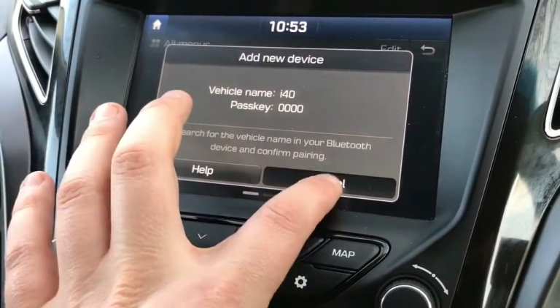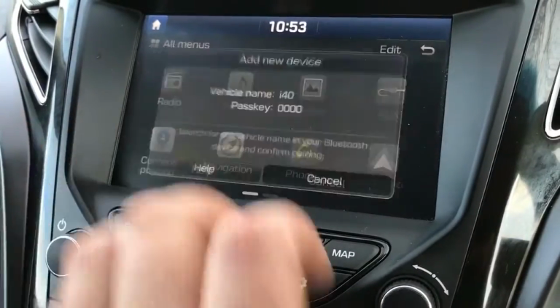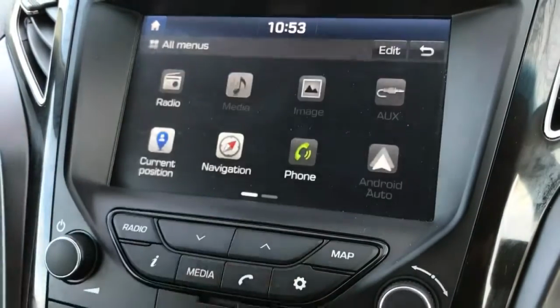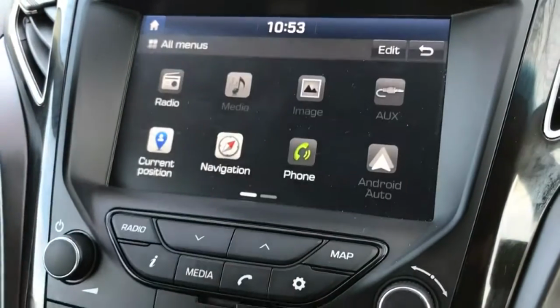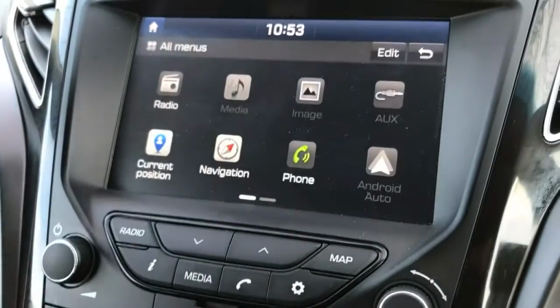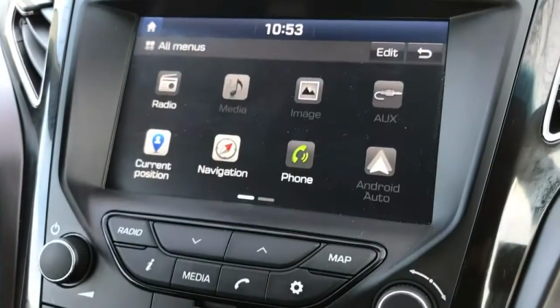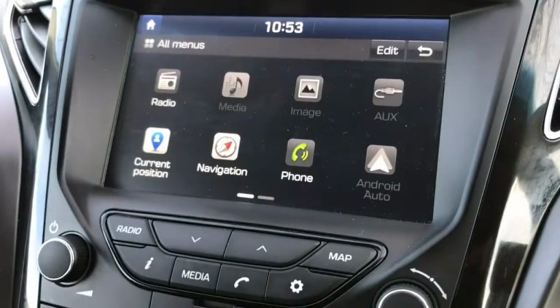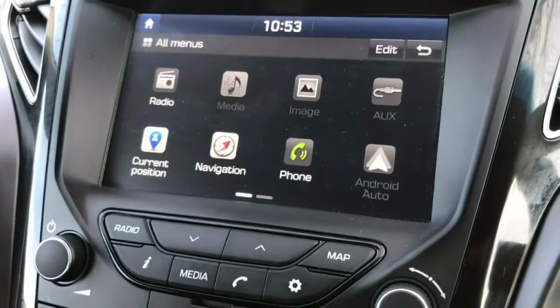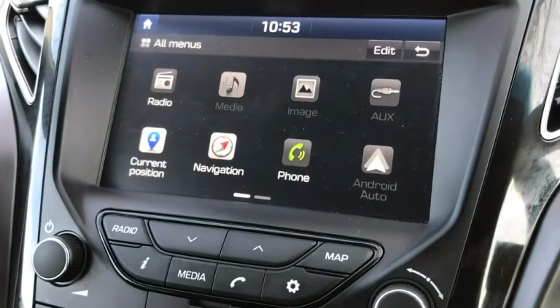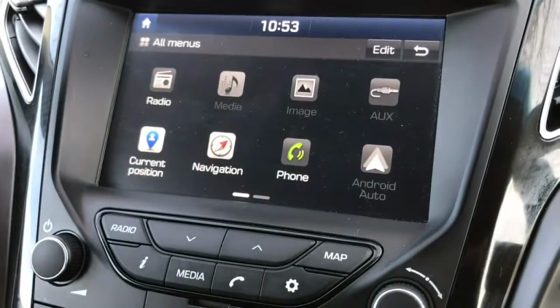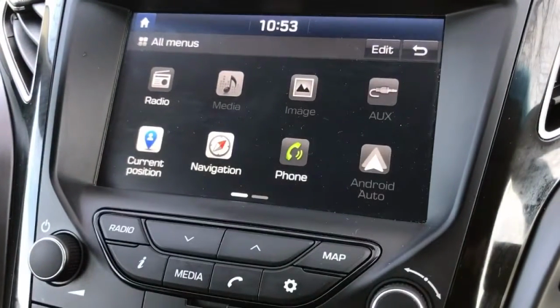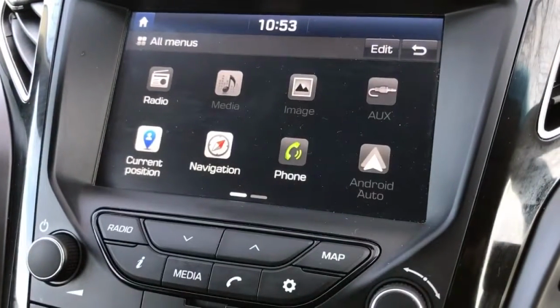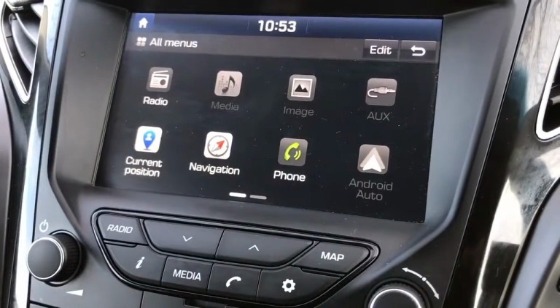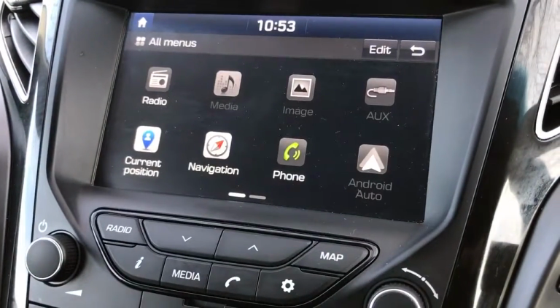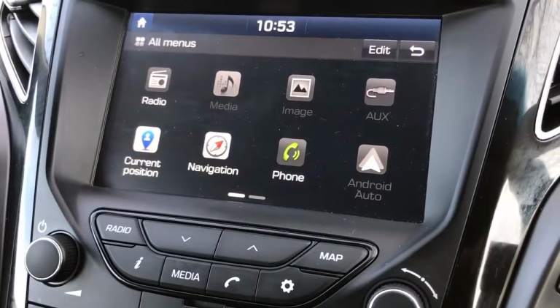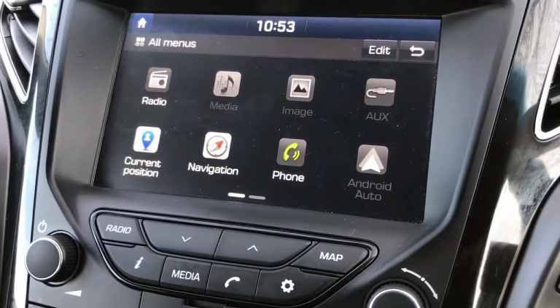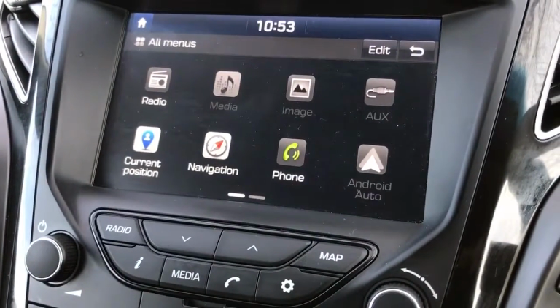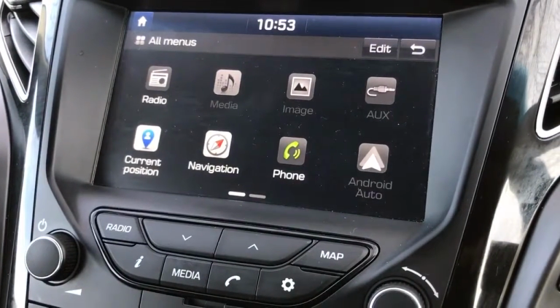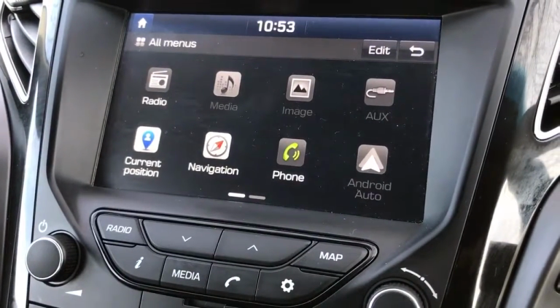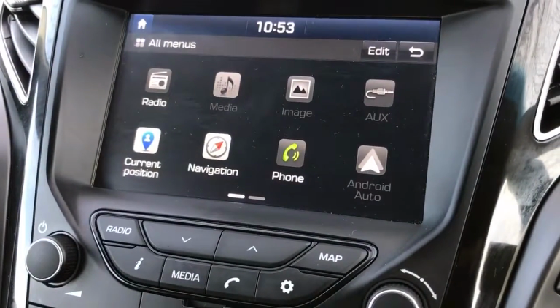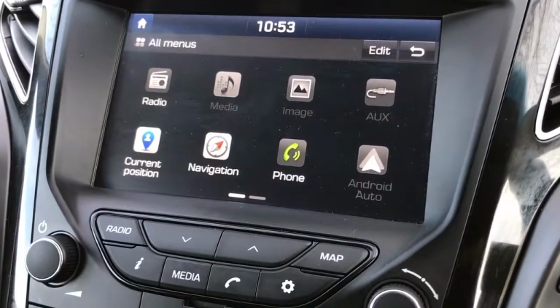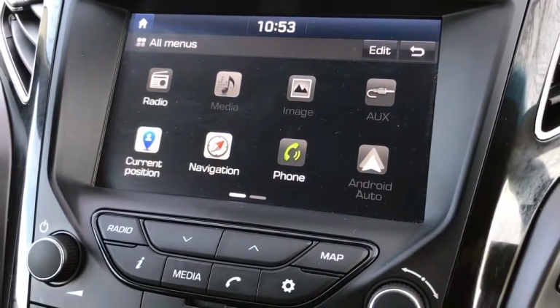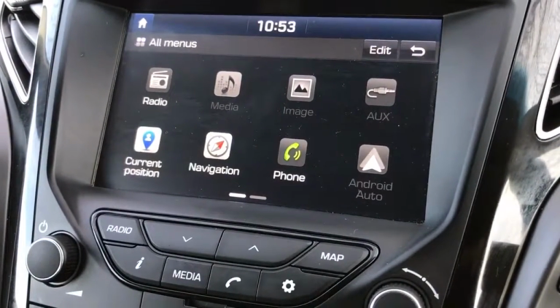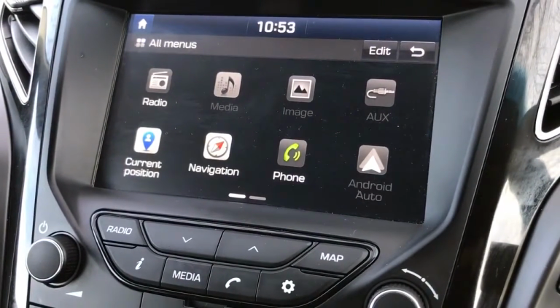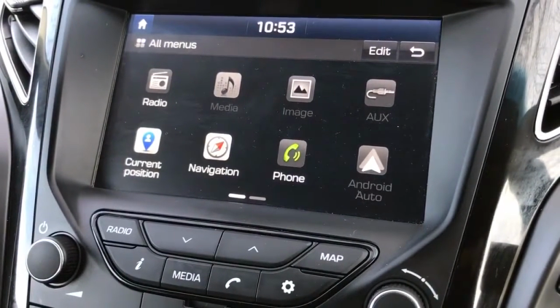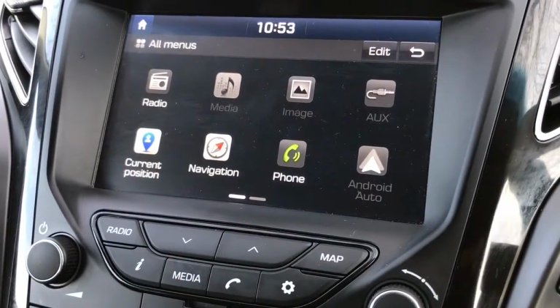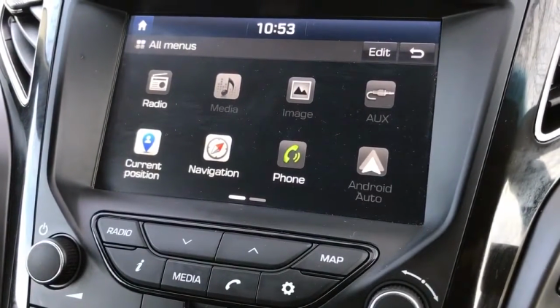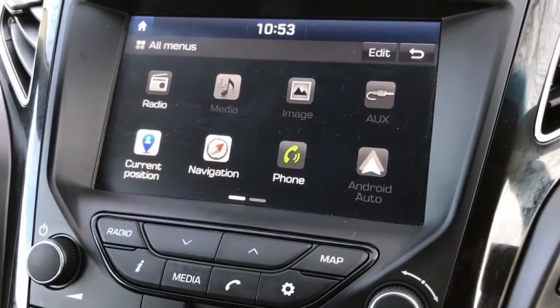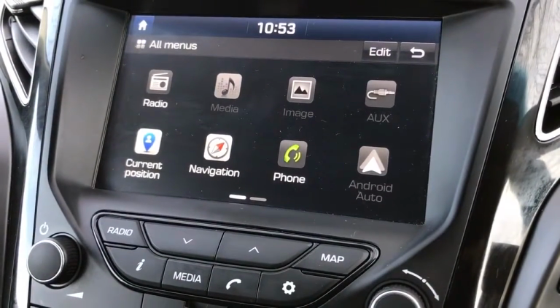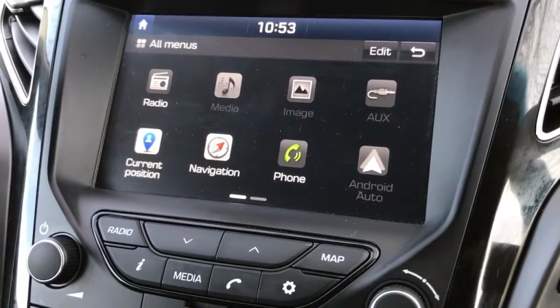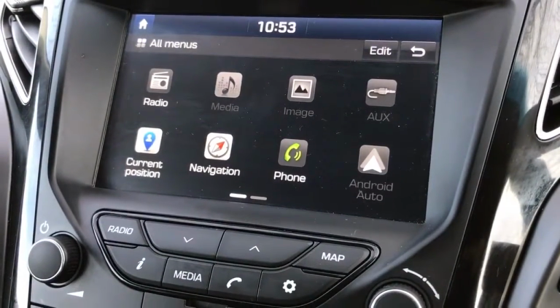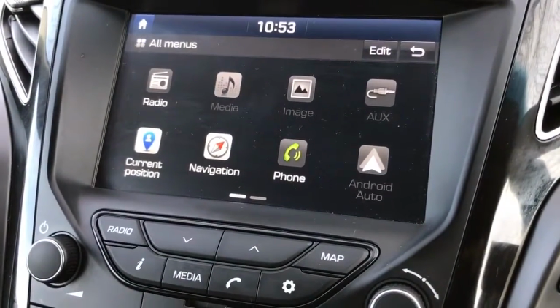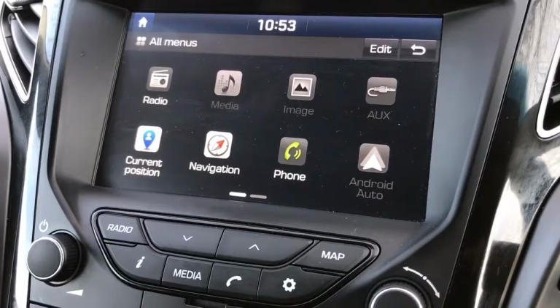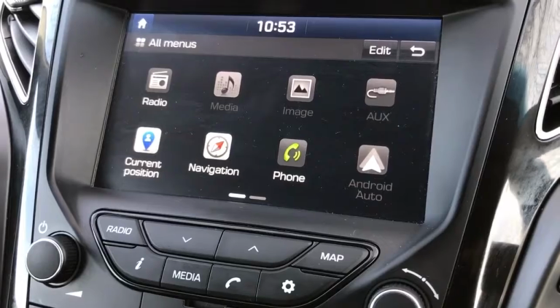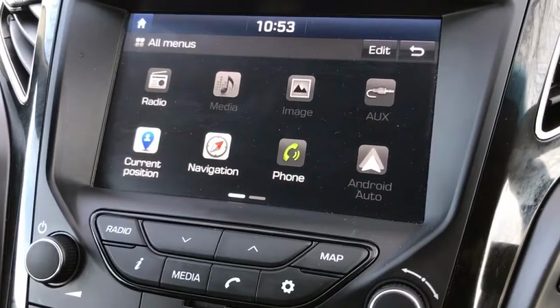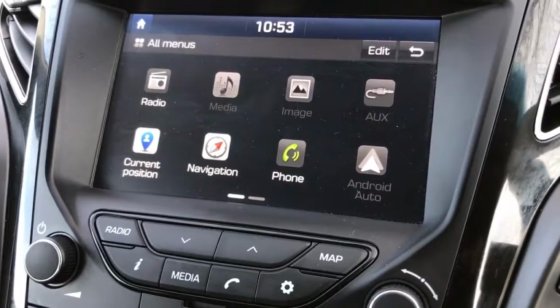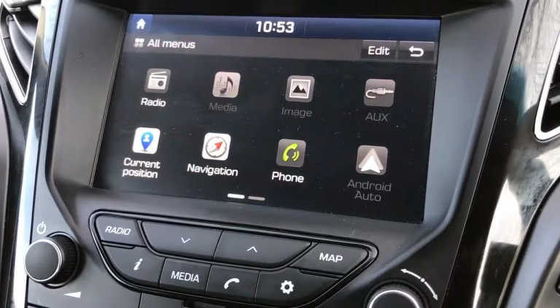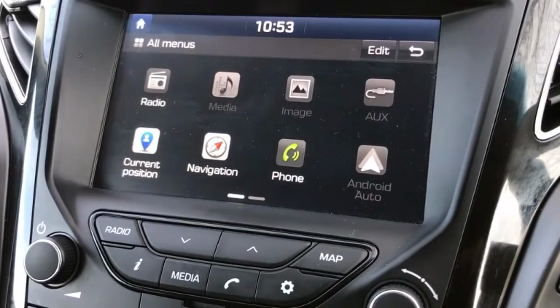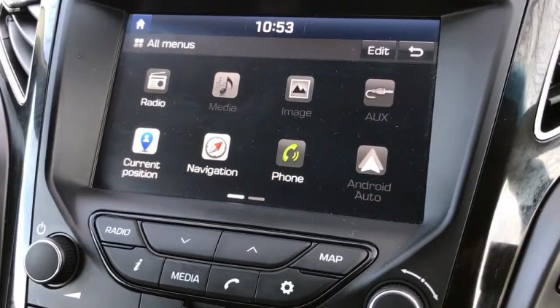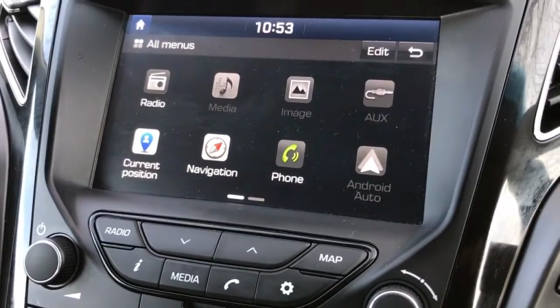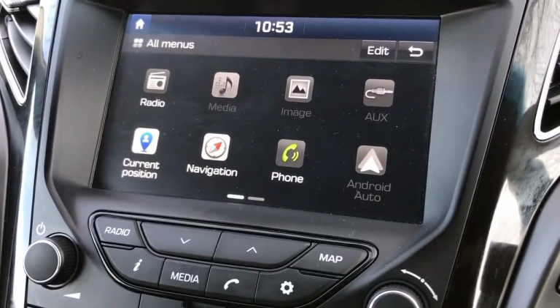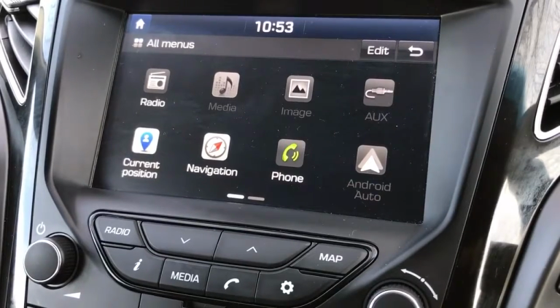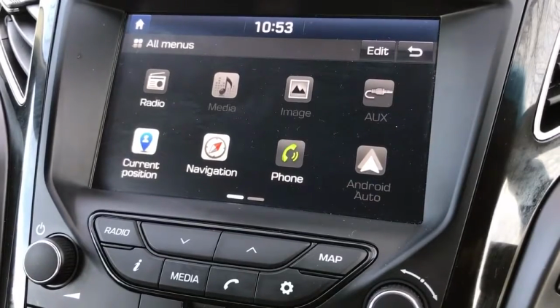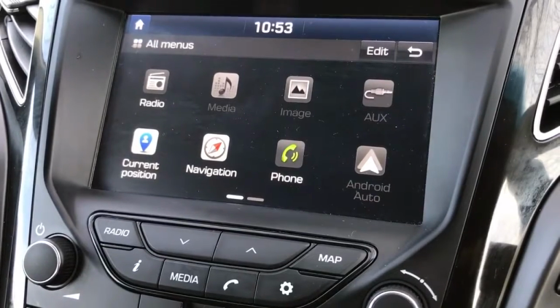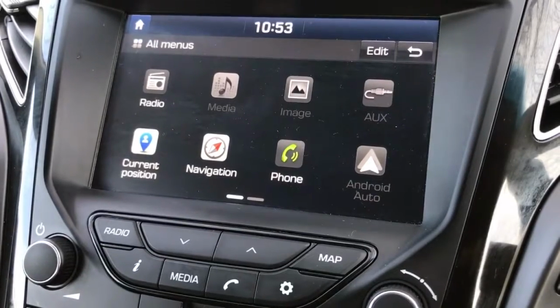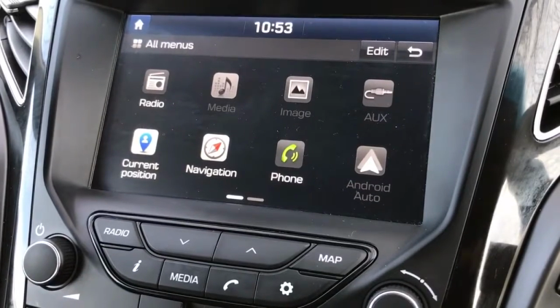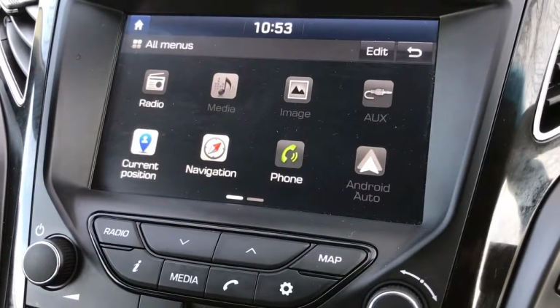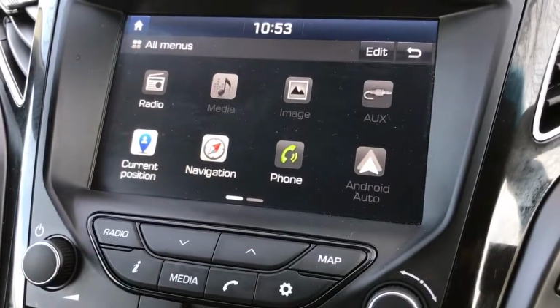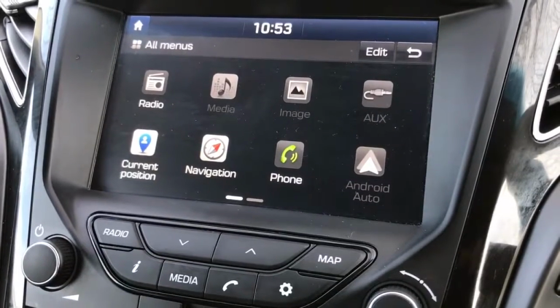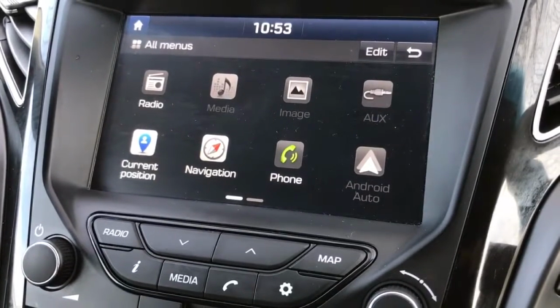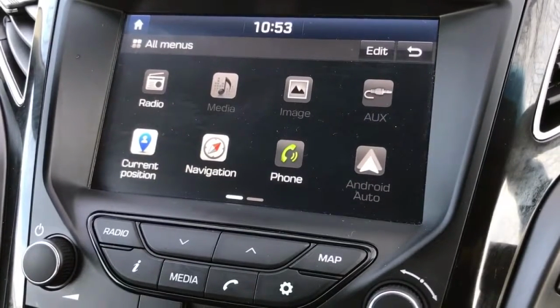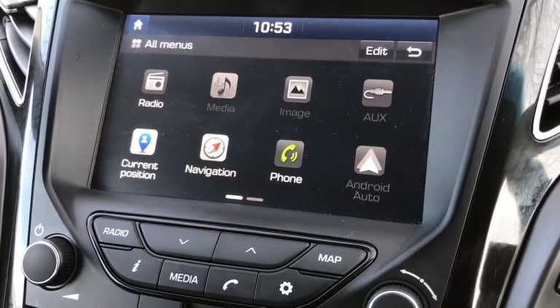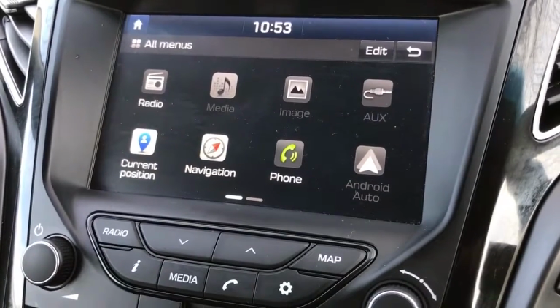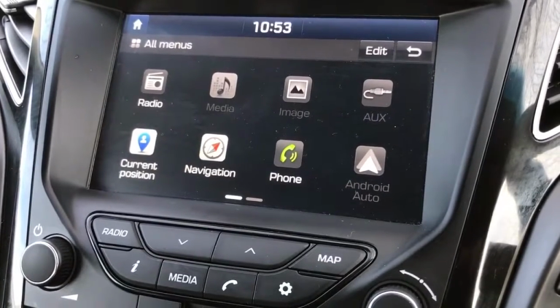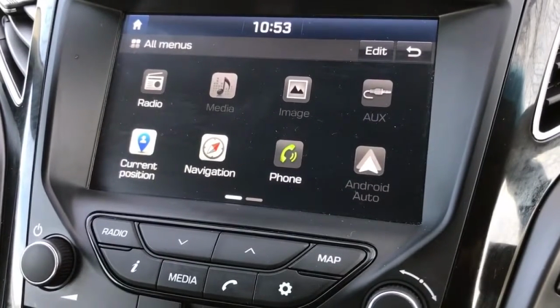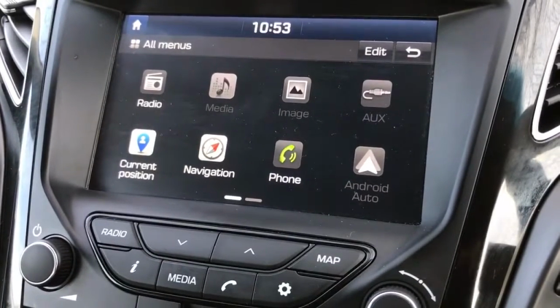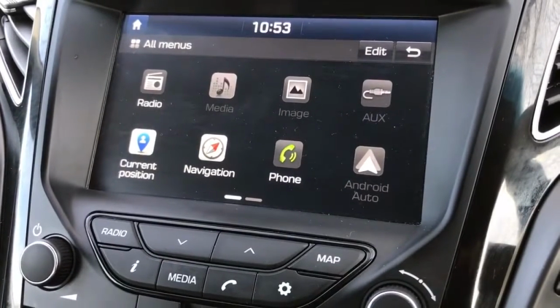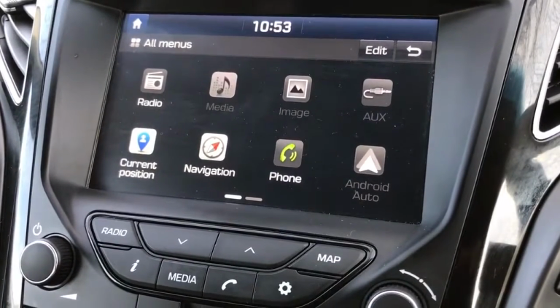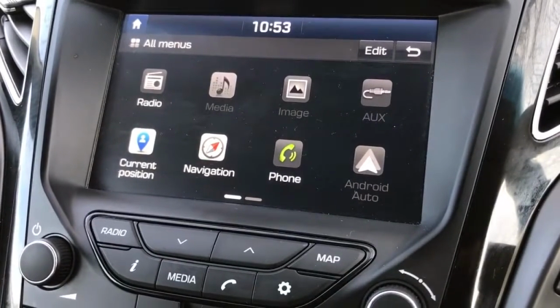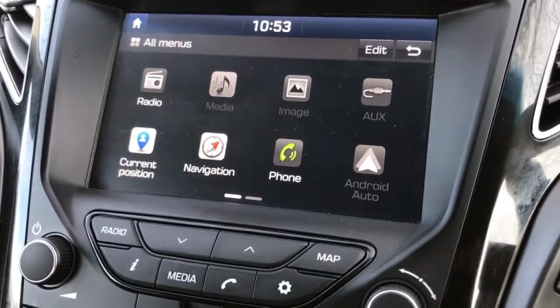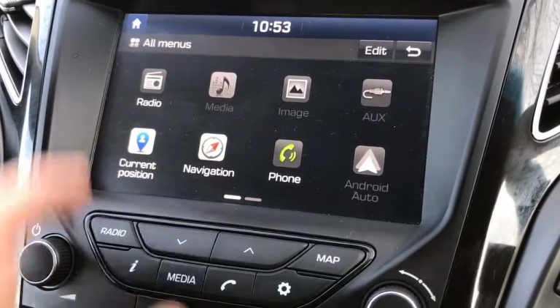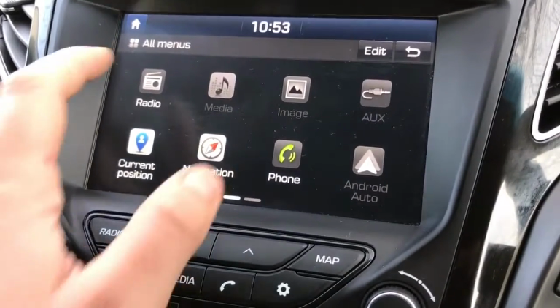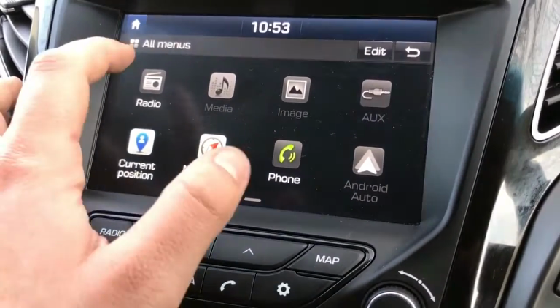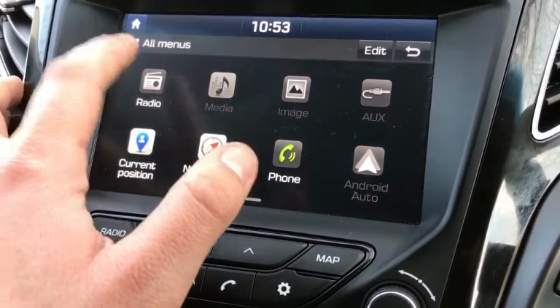This car also has satellite navigation. There's a full video showing how that works on our website and on our Facebook page as well — well worth checking those out.